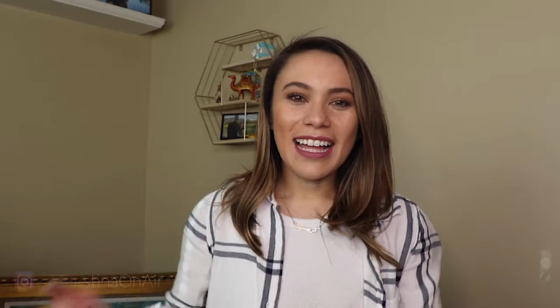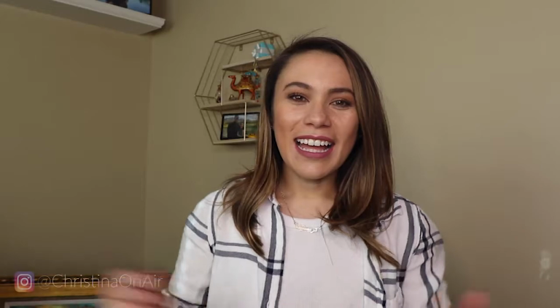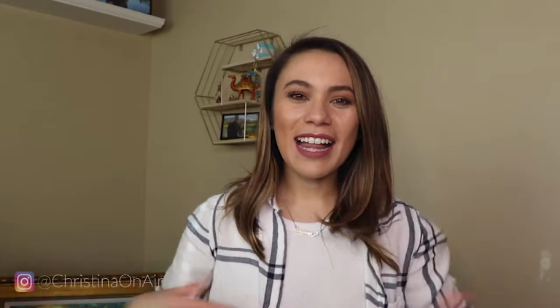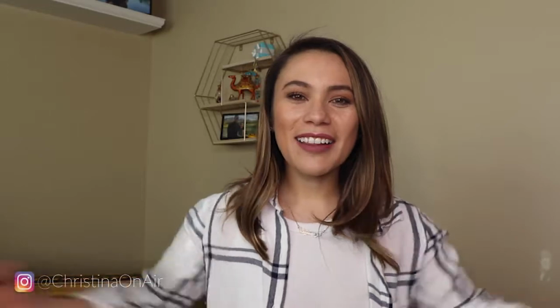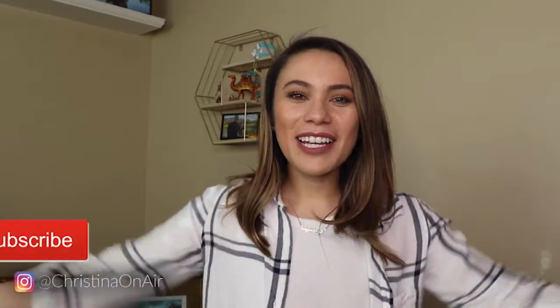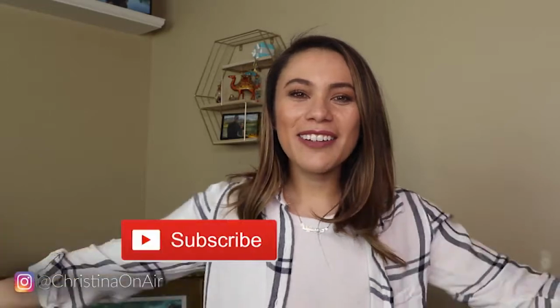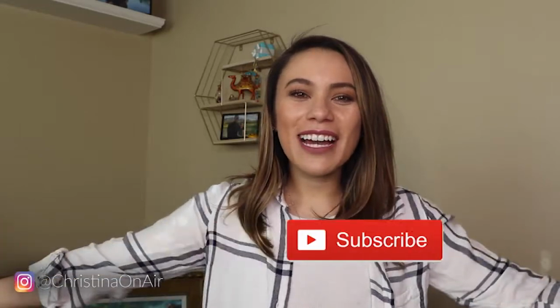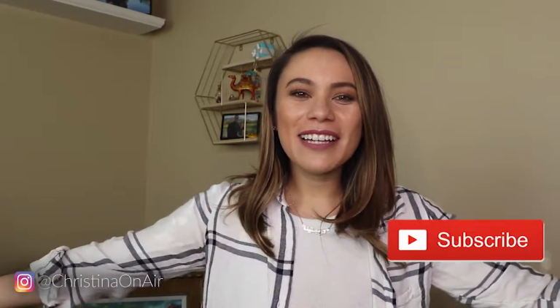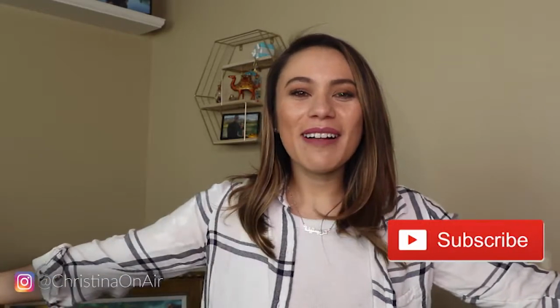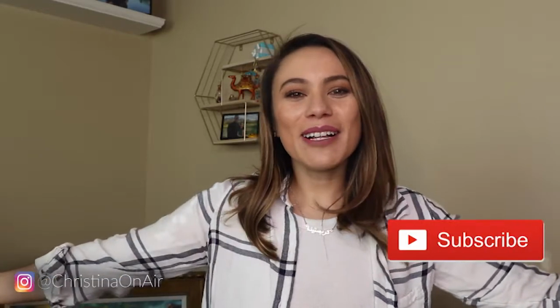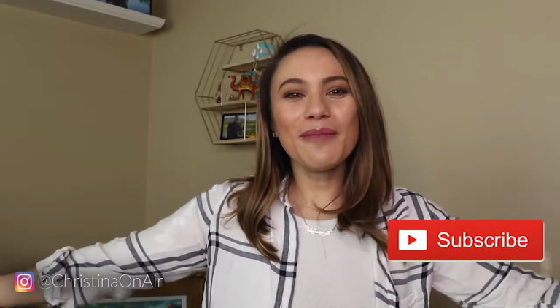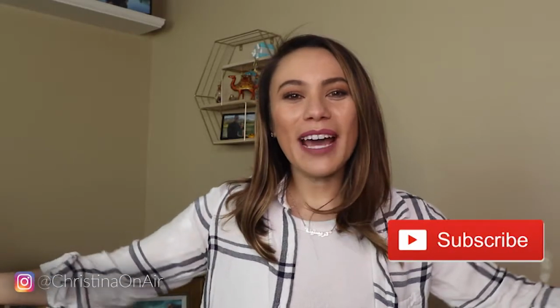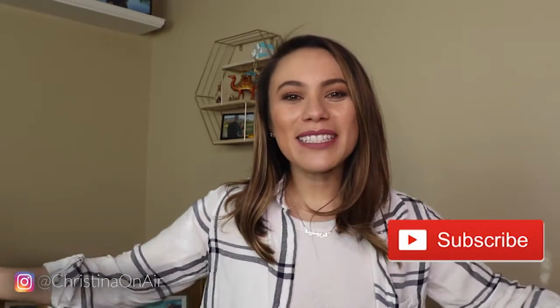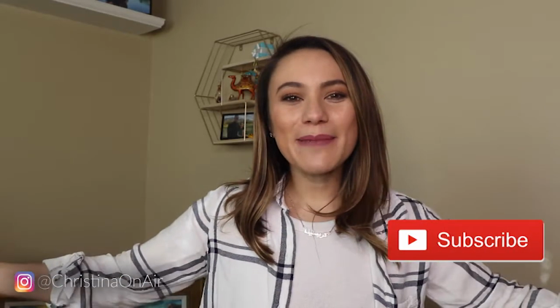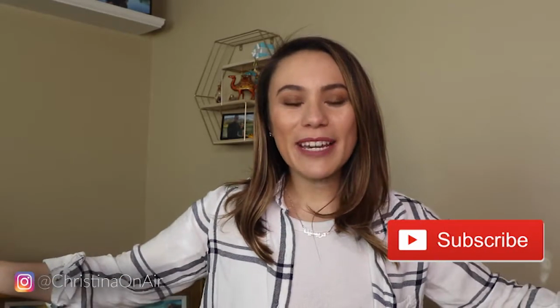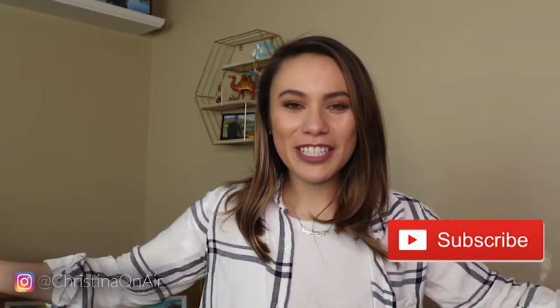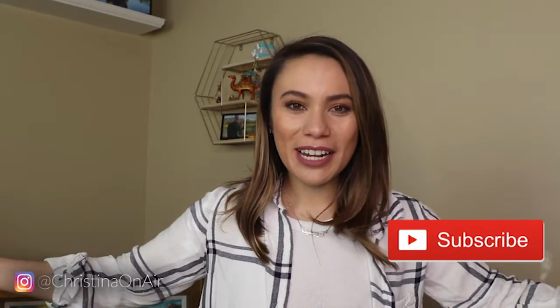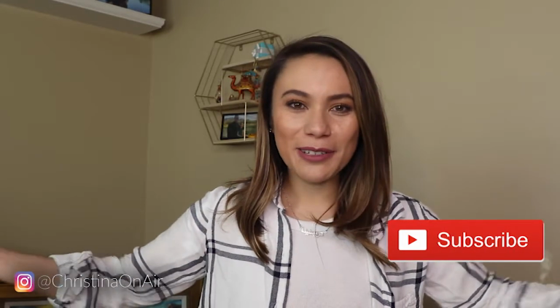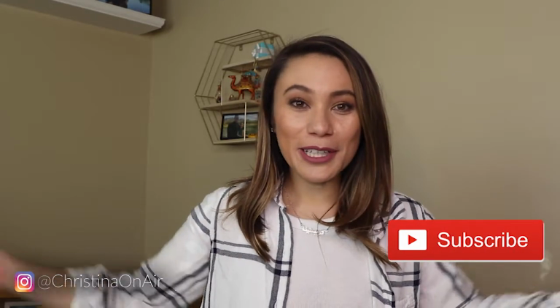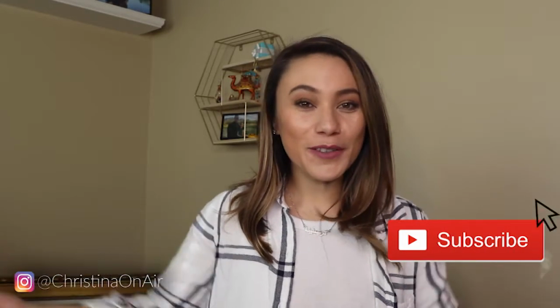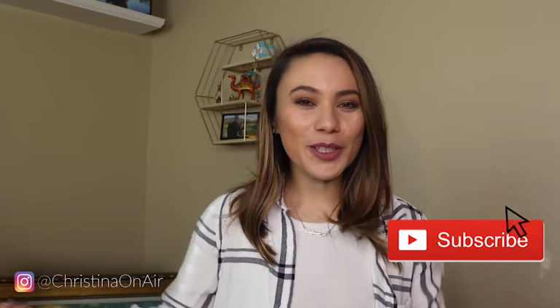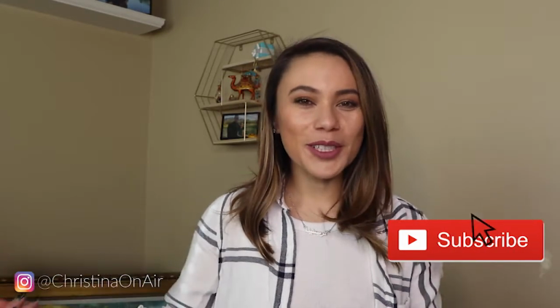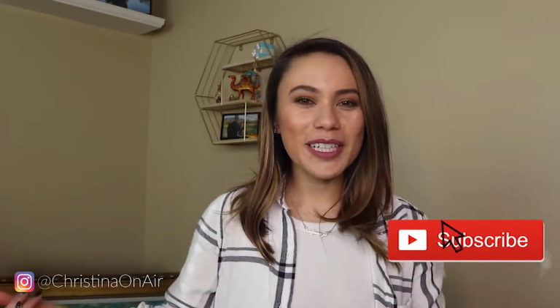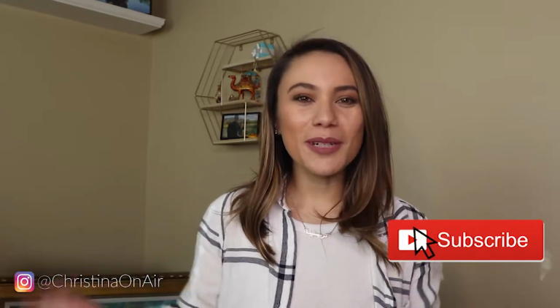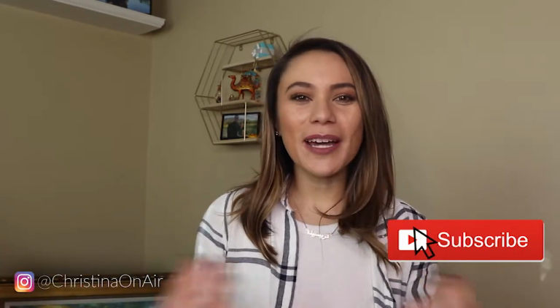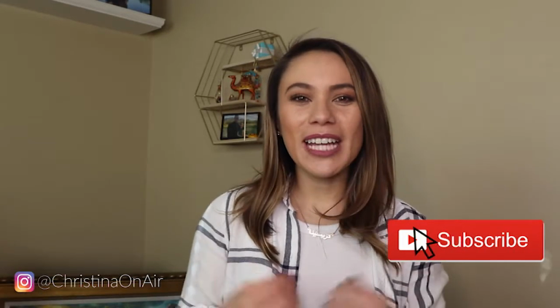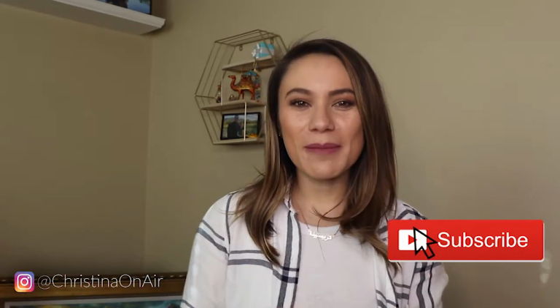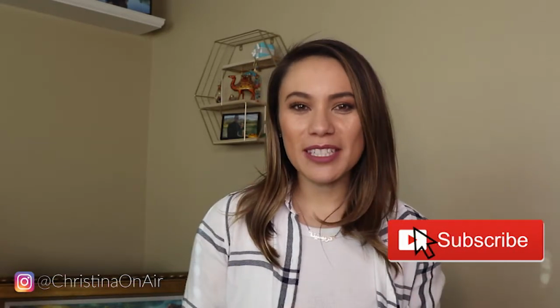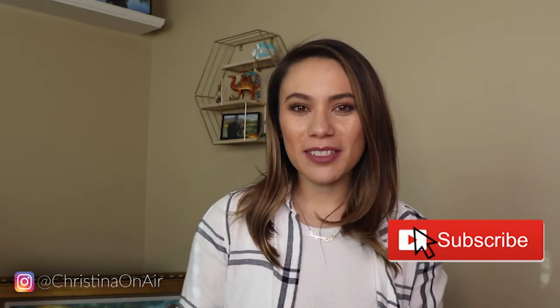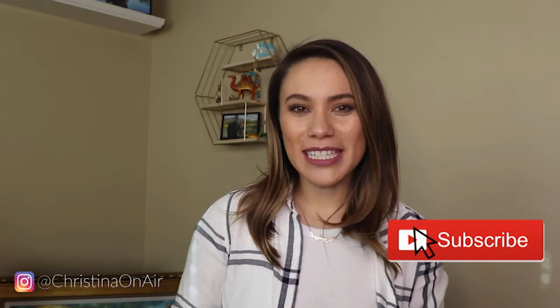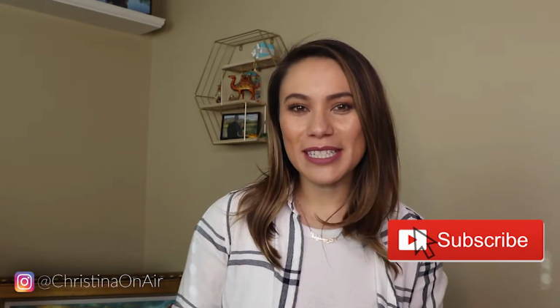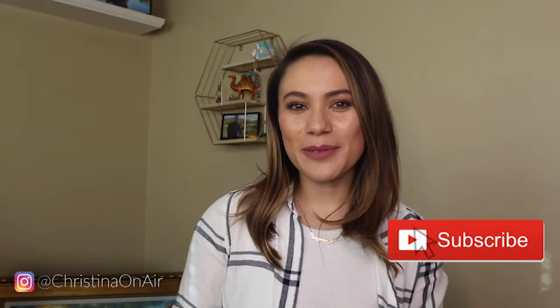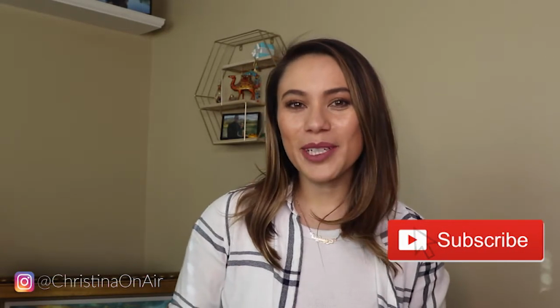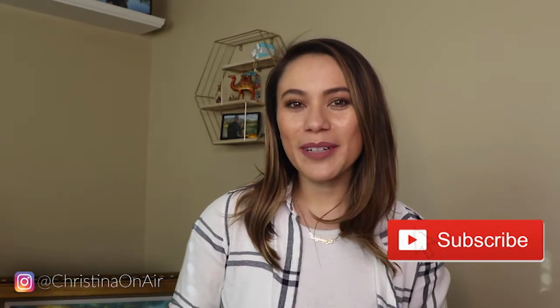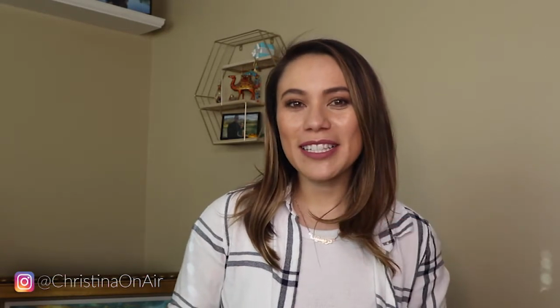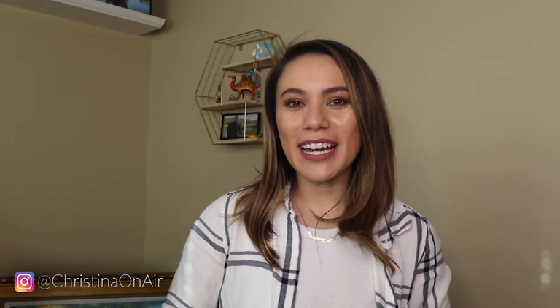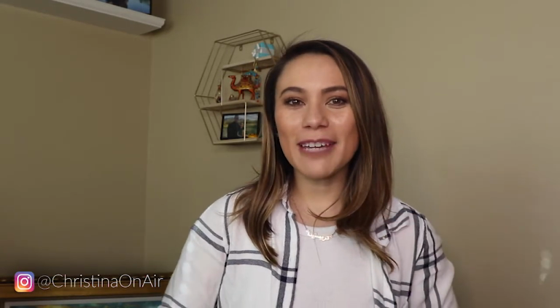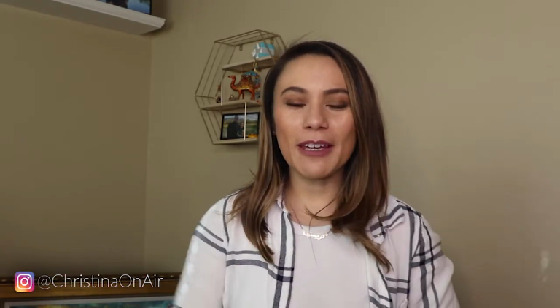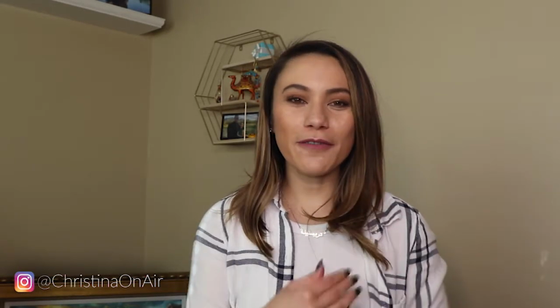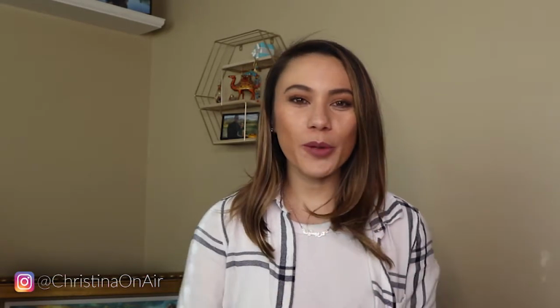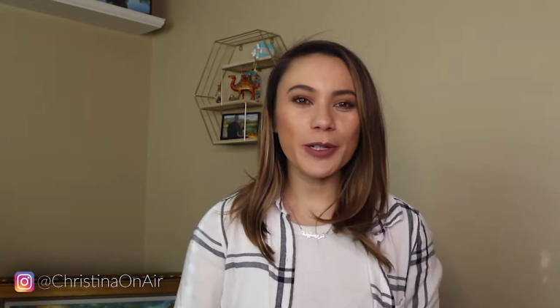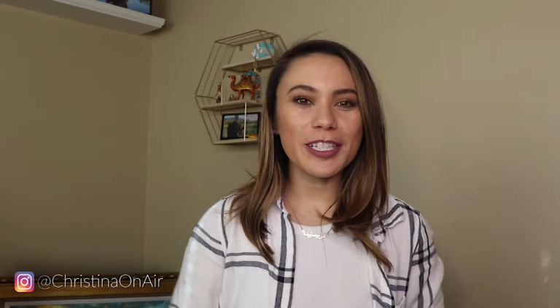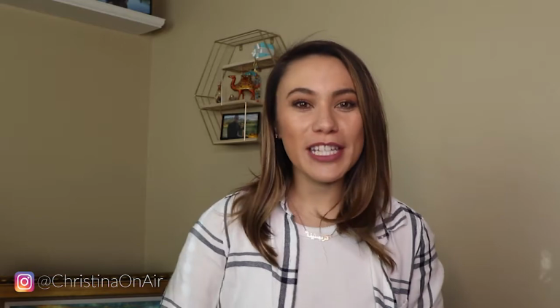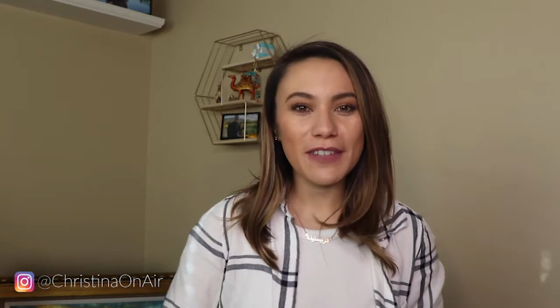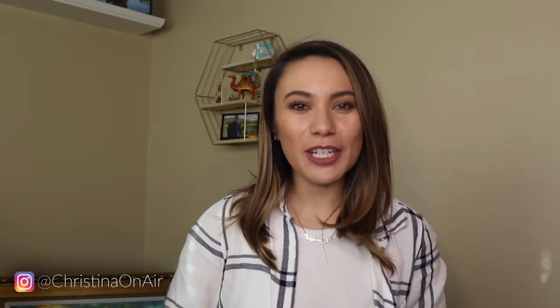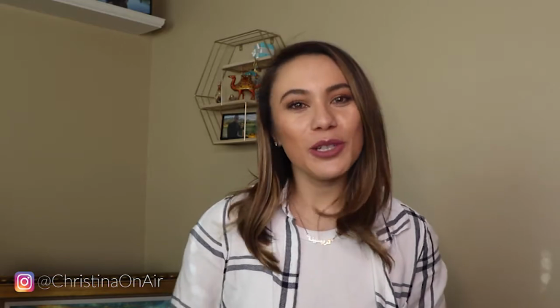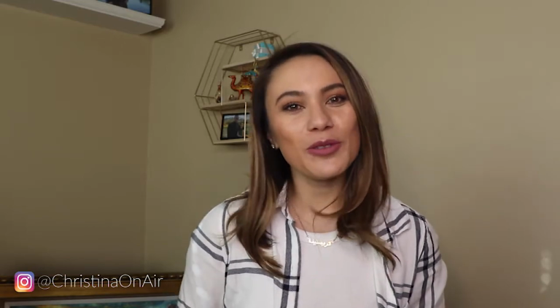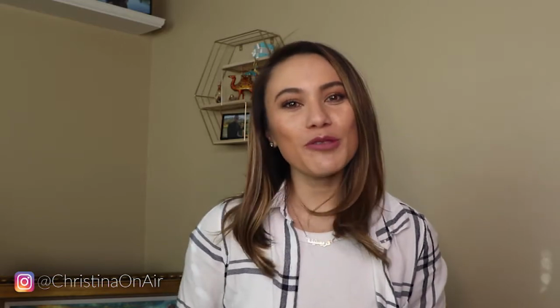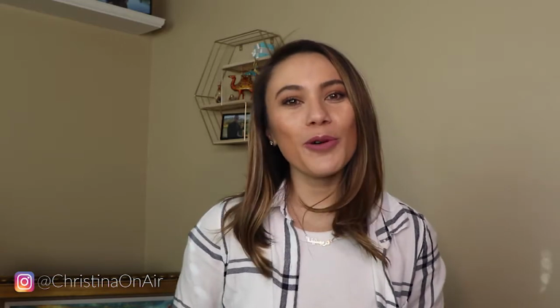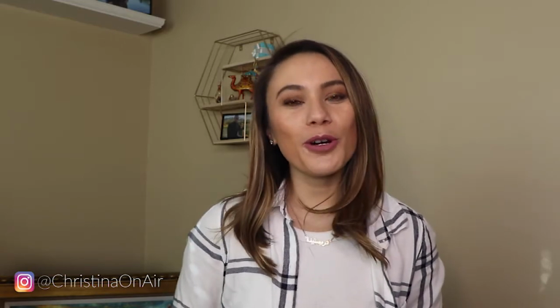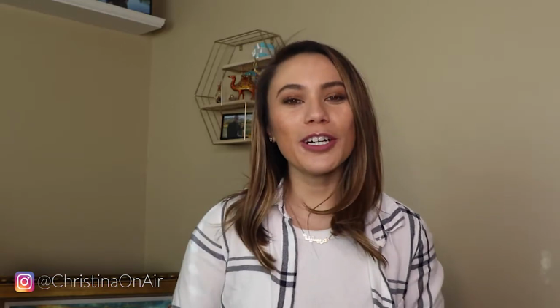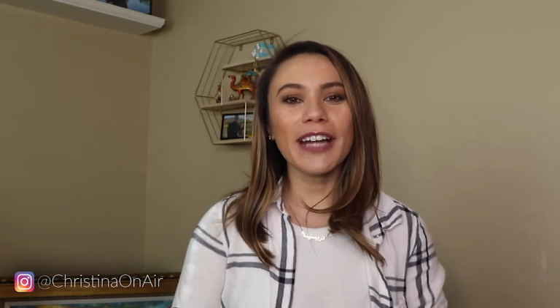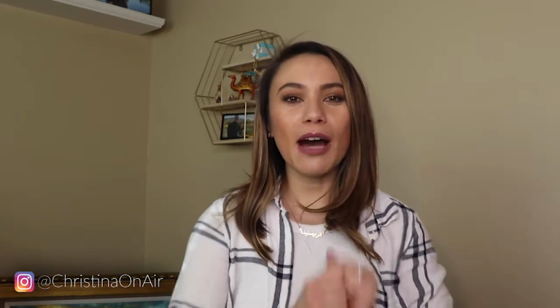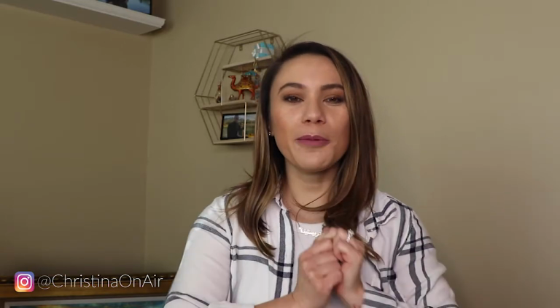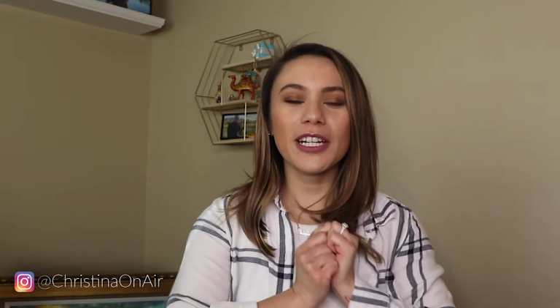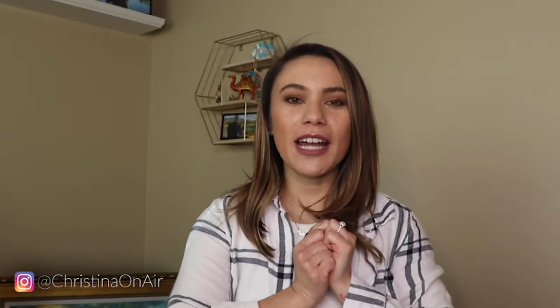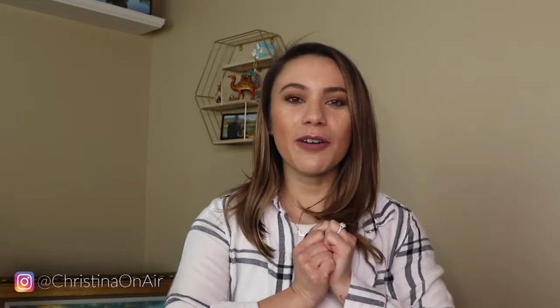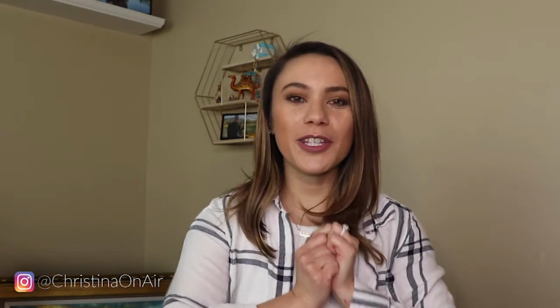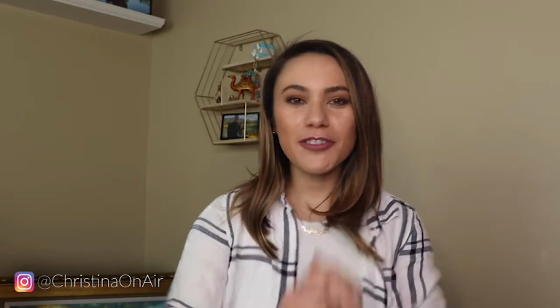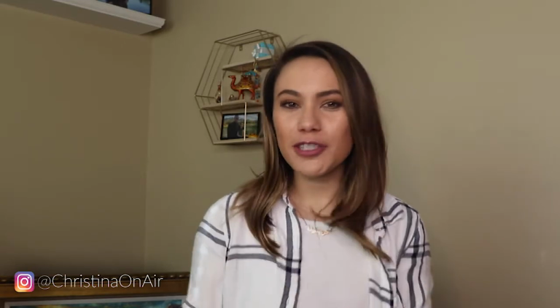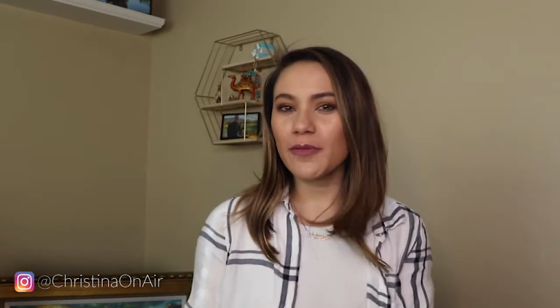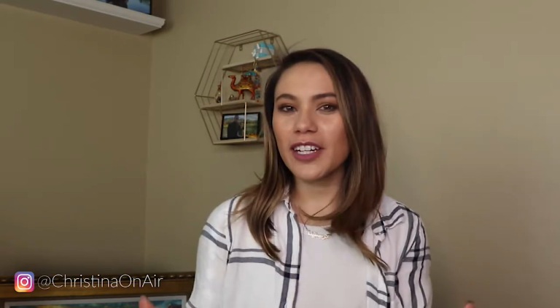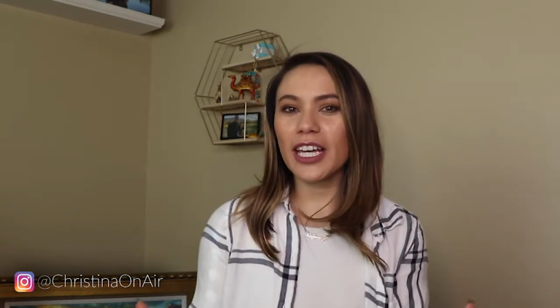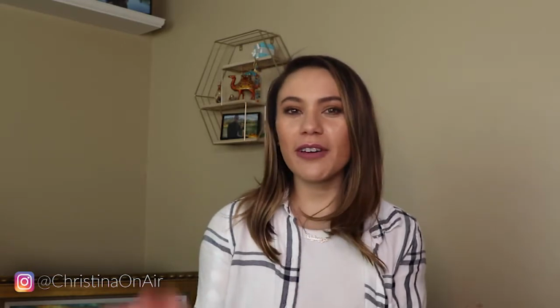Hello guys! Welcome back to my channel. If you're new here, my name is Christina DeWittowitz. I am a former TV news reporter, now putting out YouTube videos.